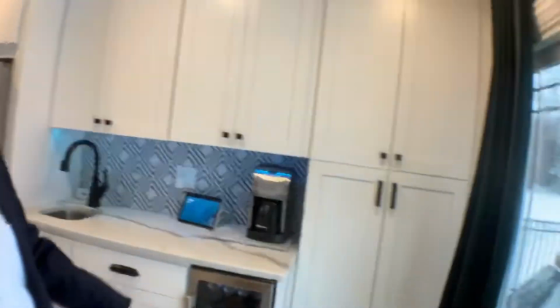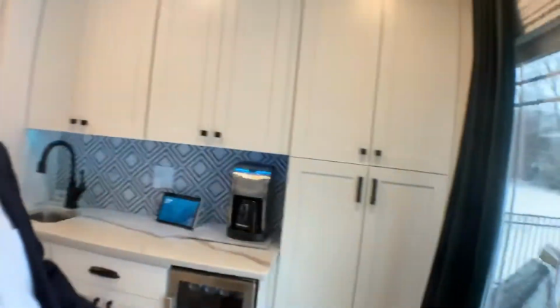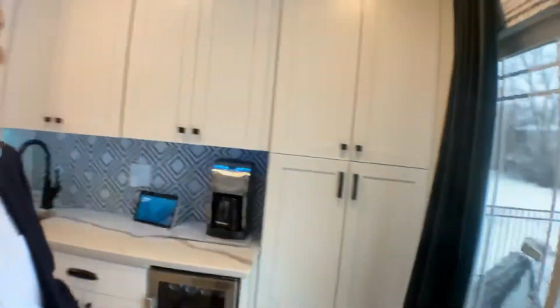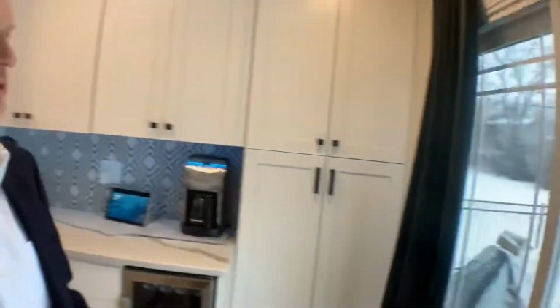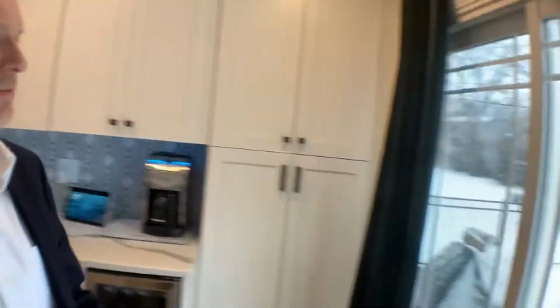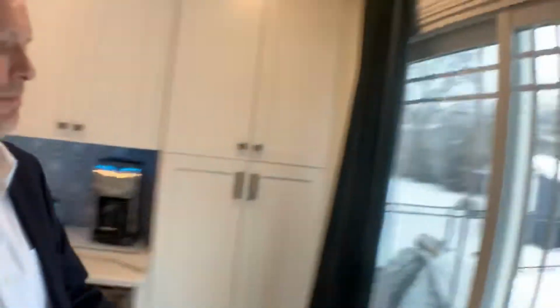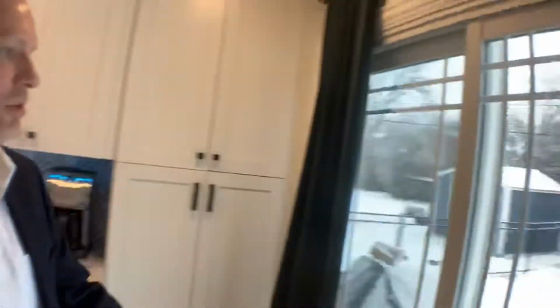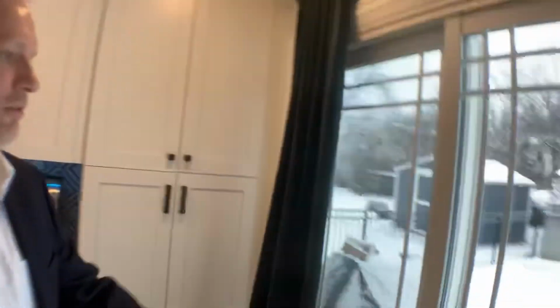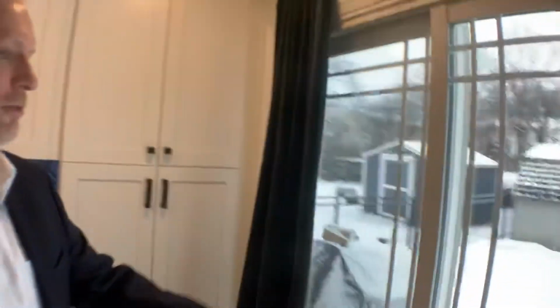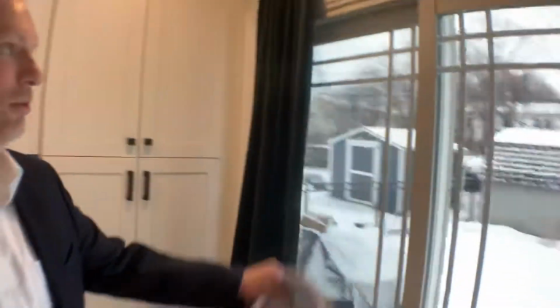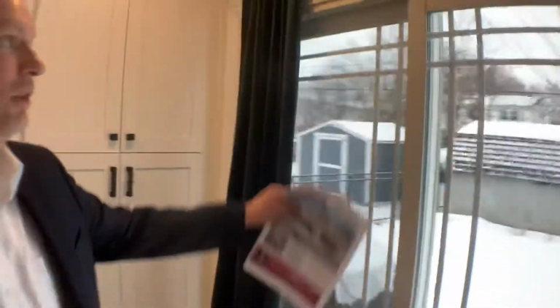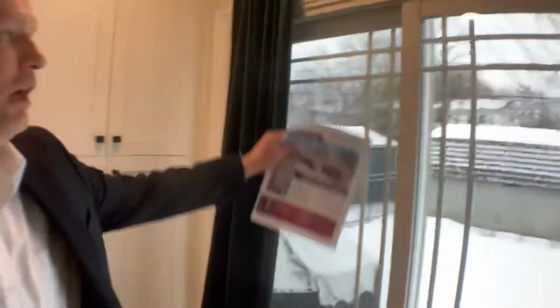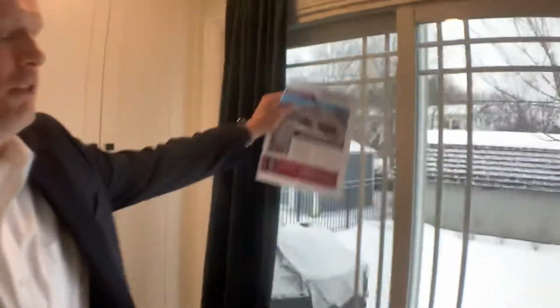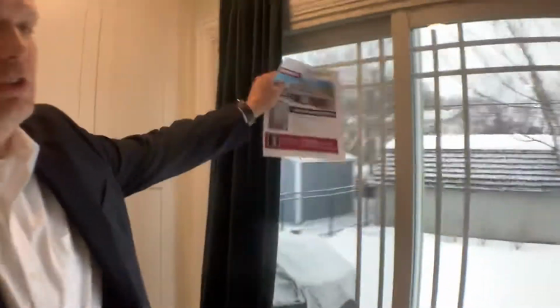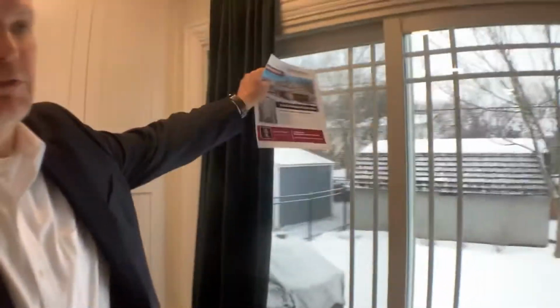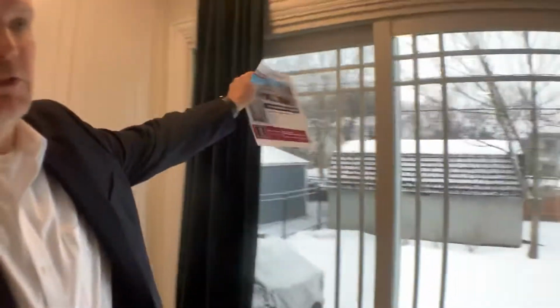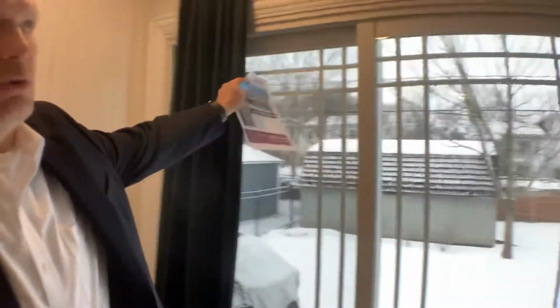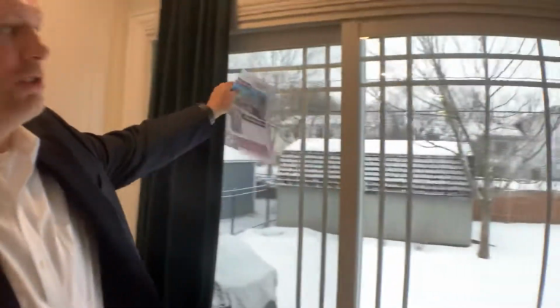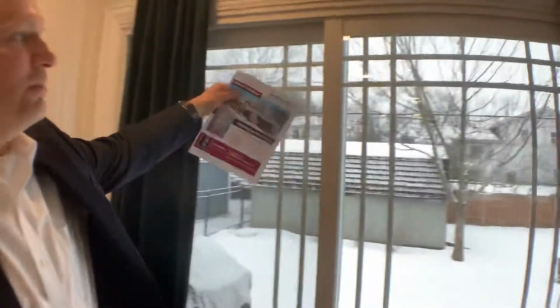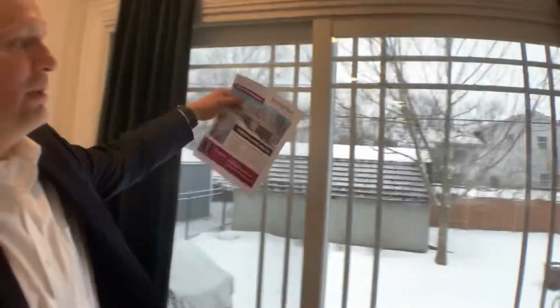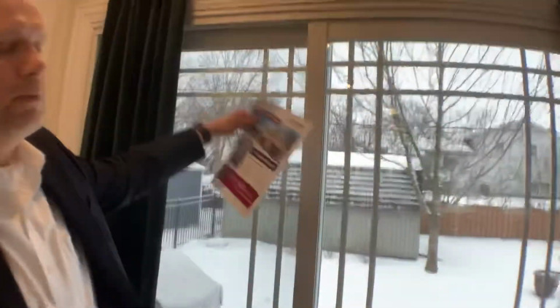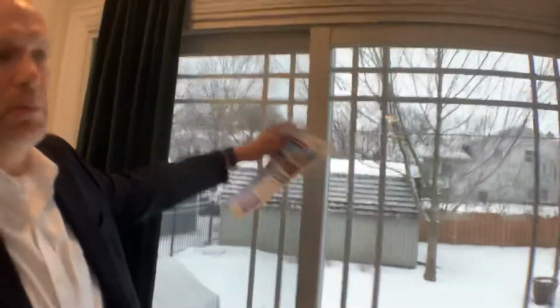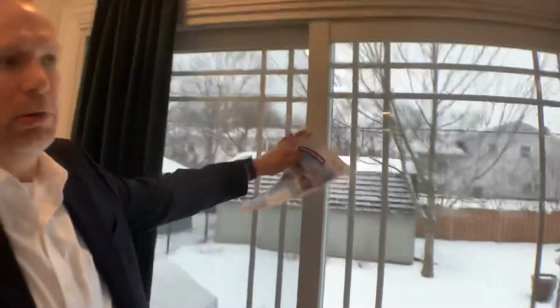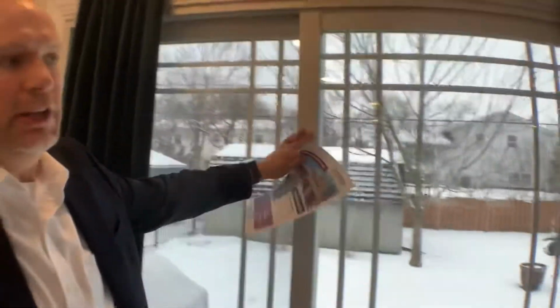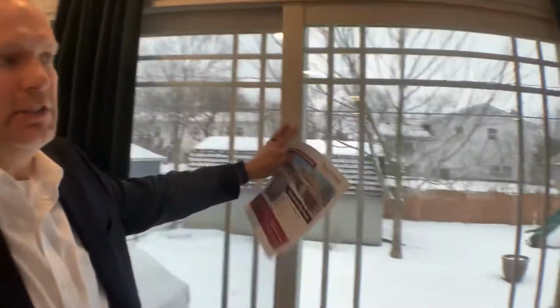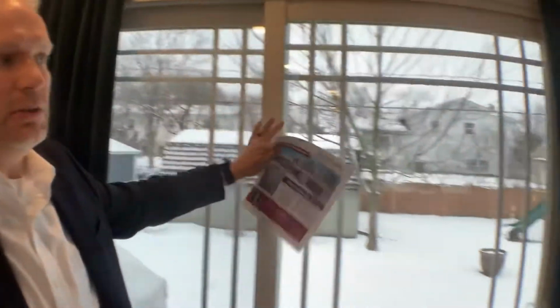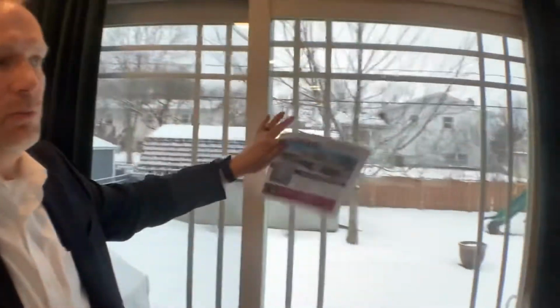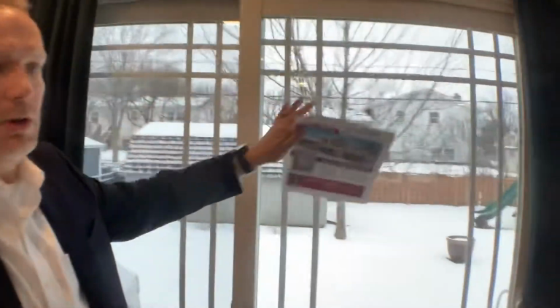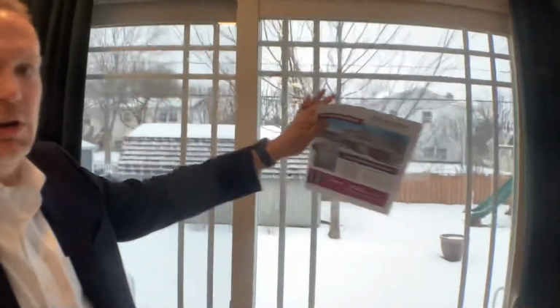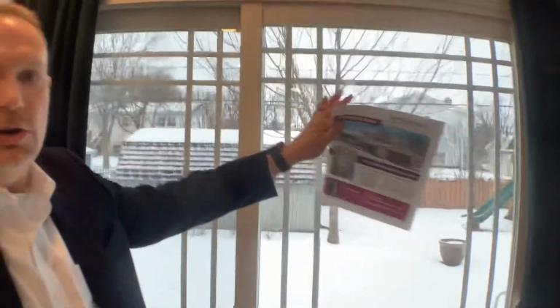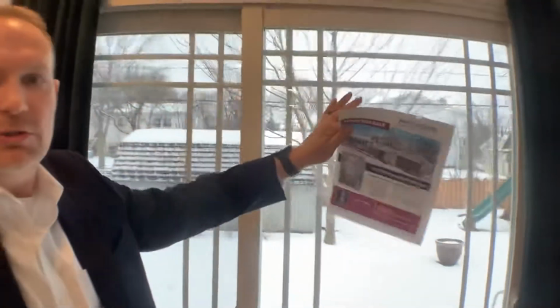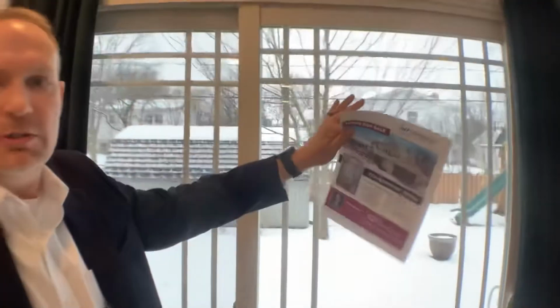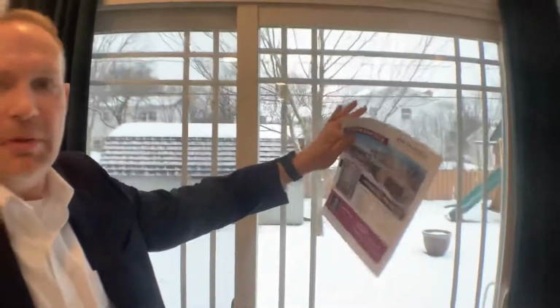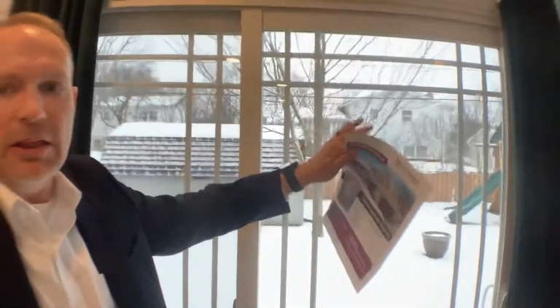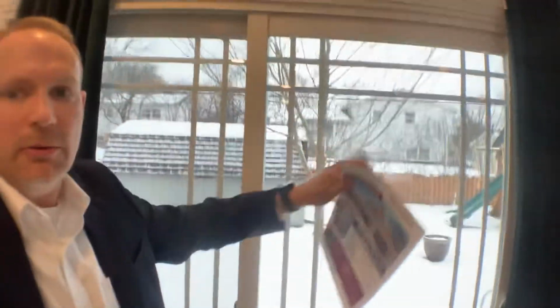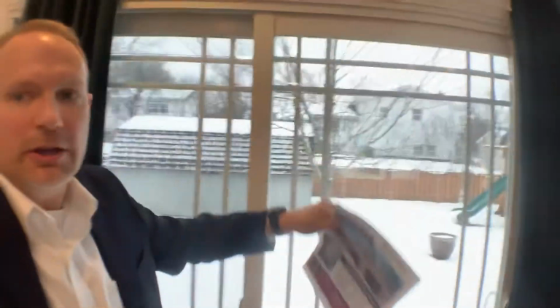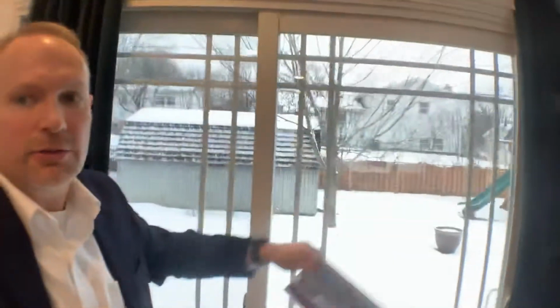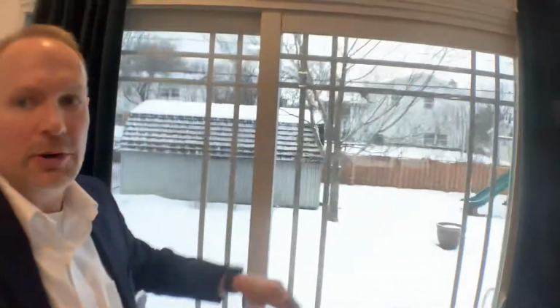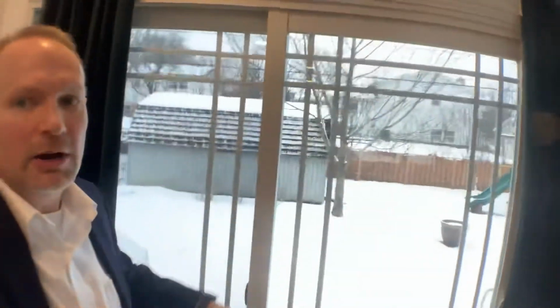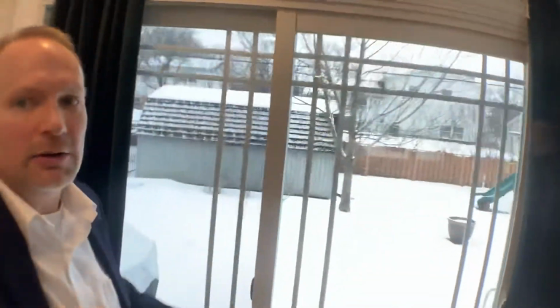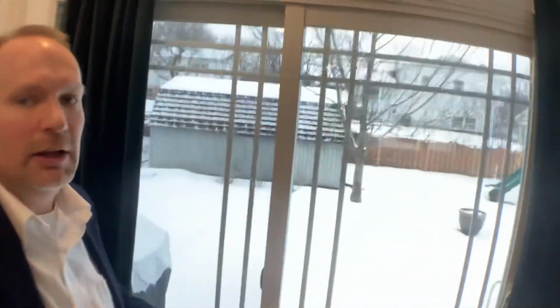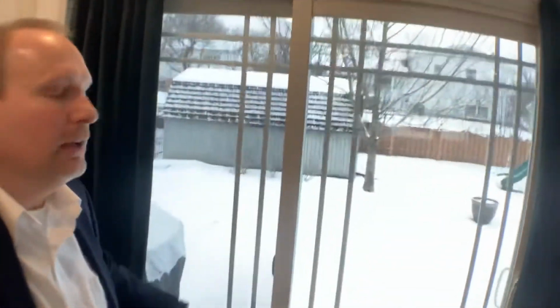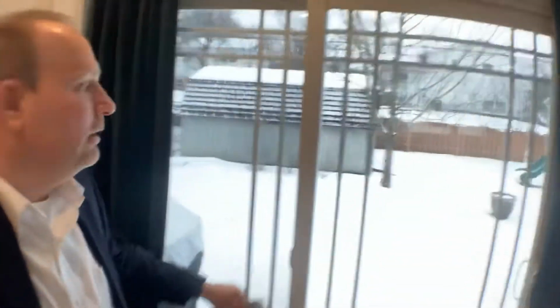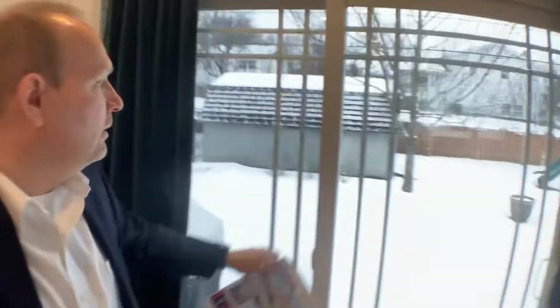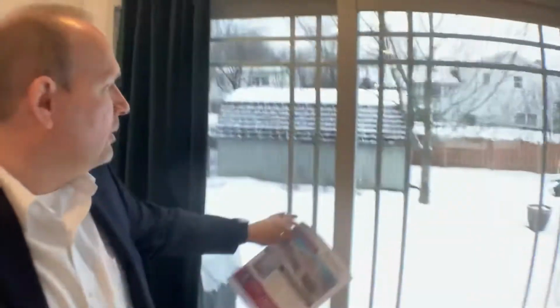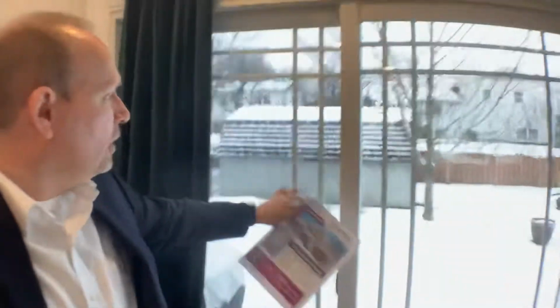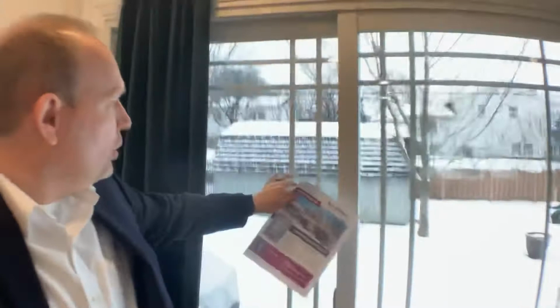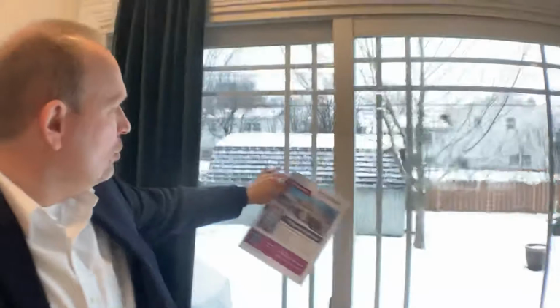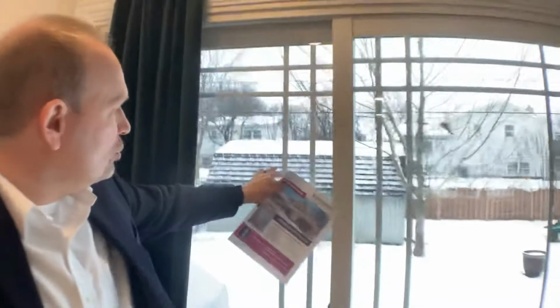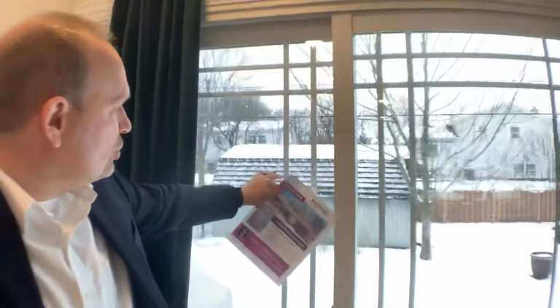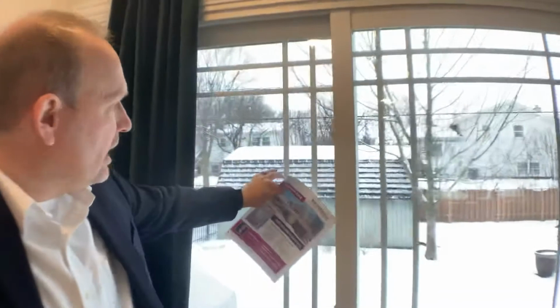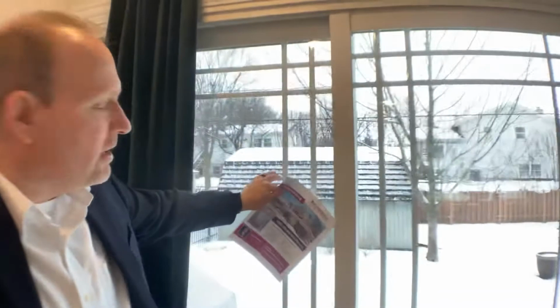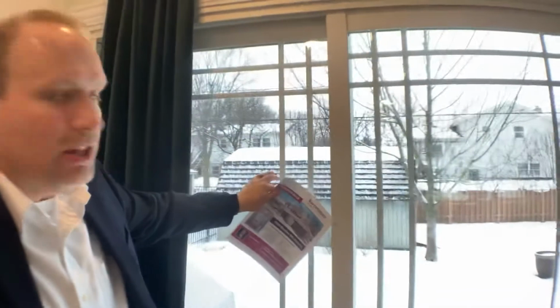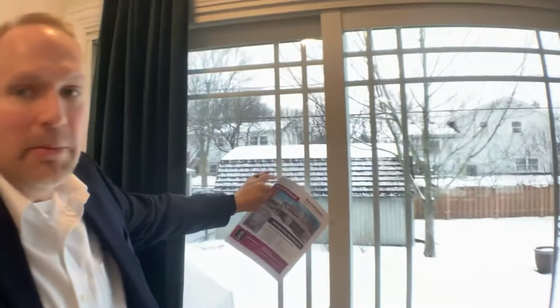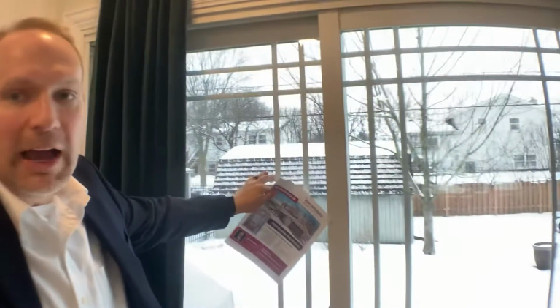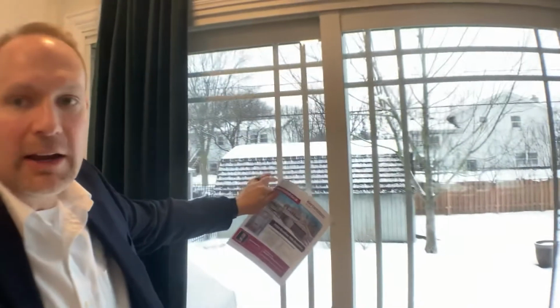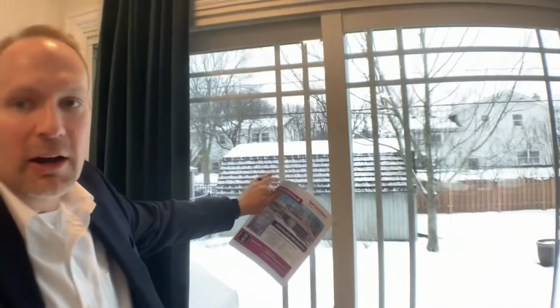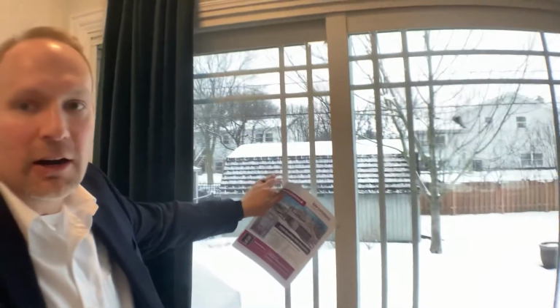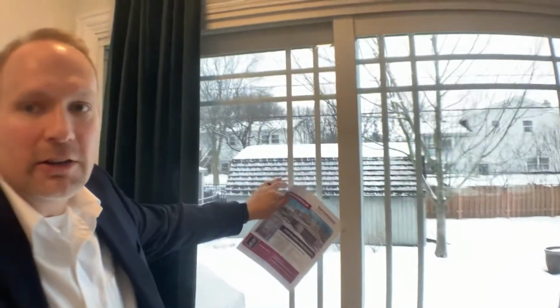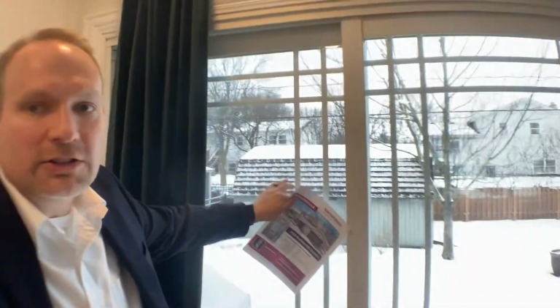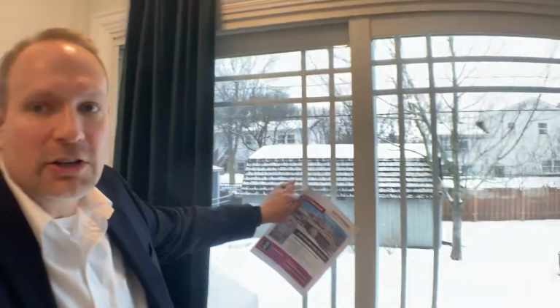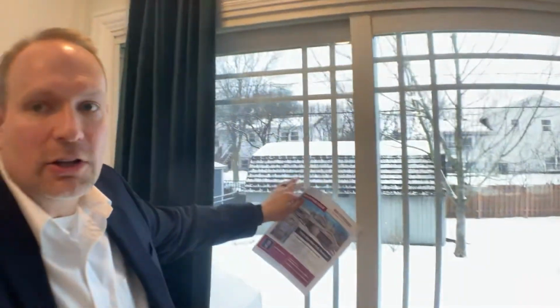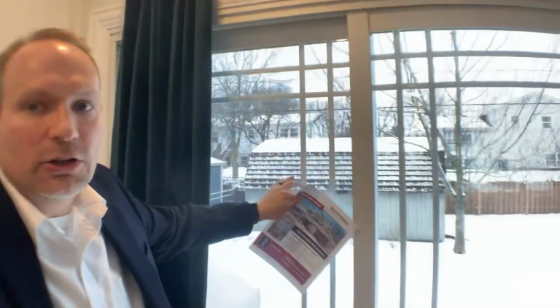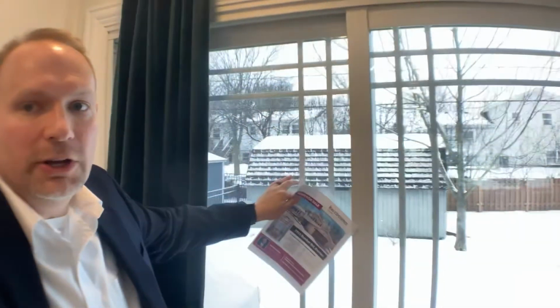All these doors have been replaced and windows throughout. There's a huge shed in the backyard that's included.